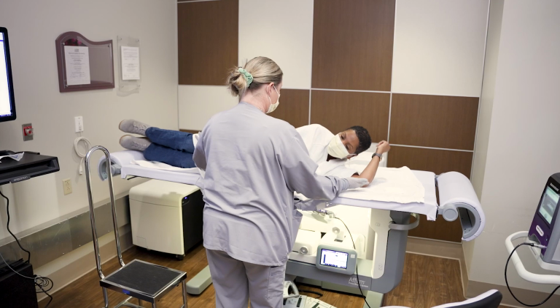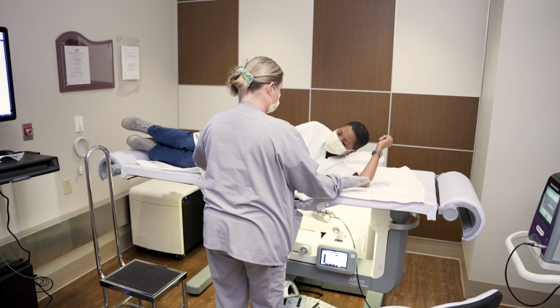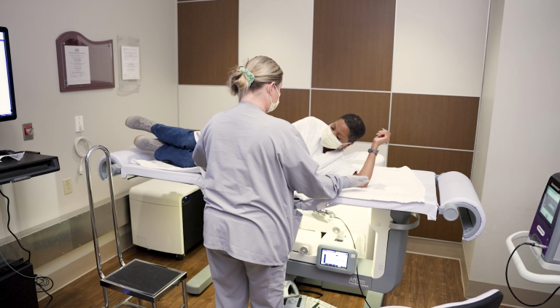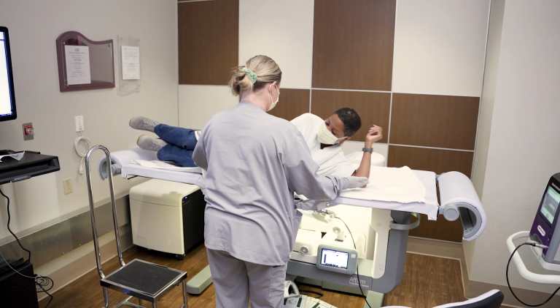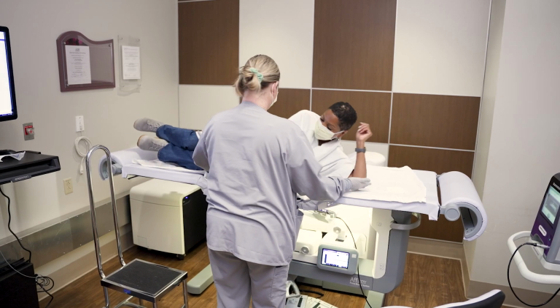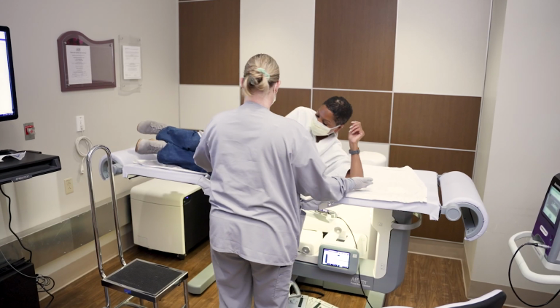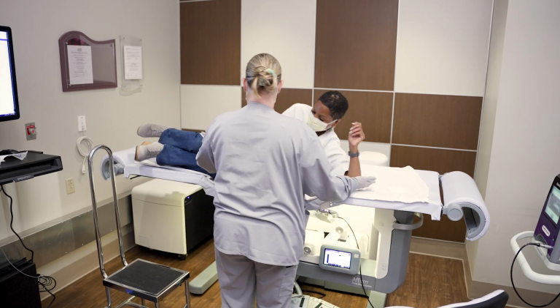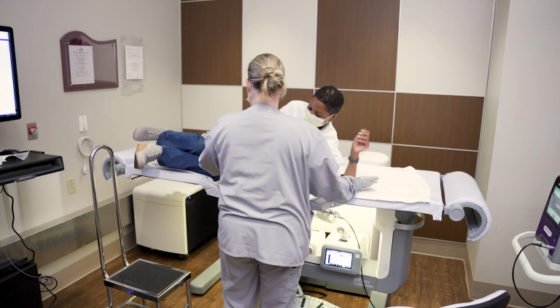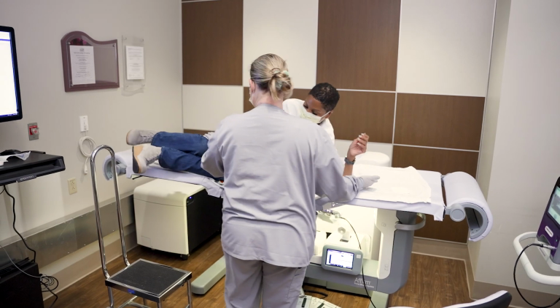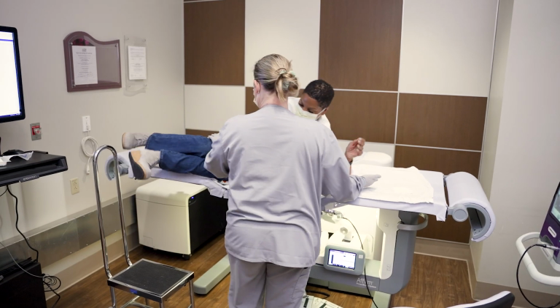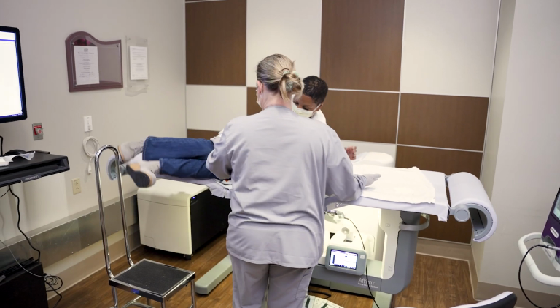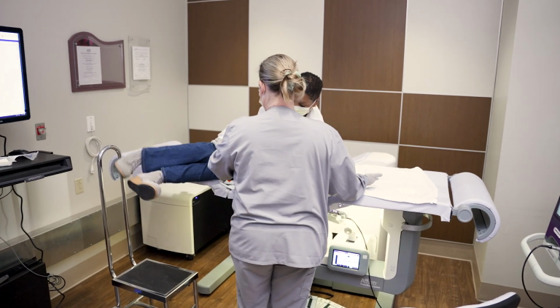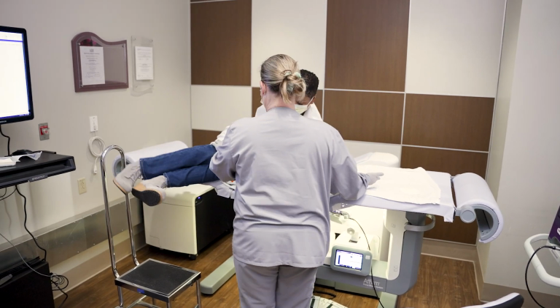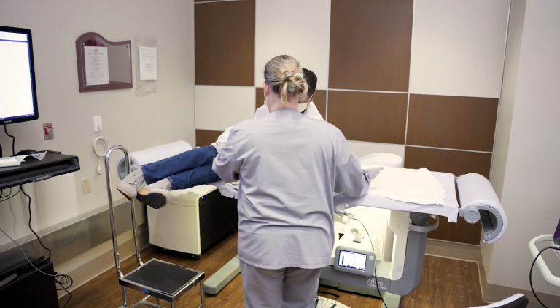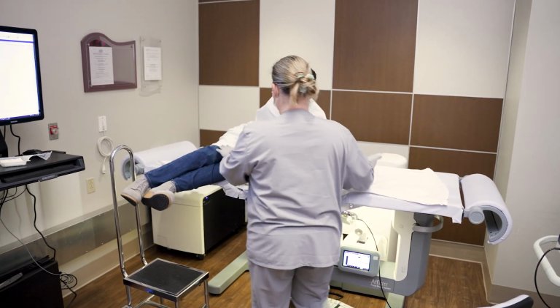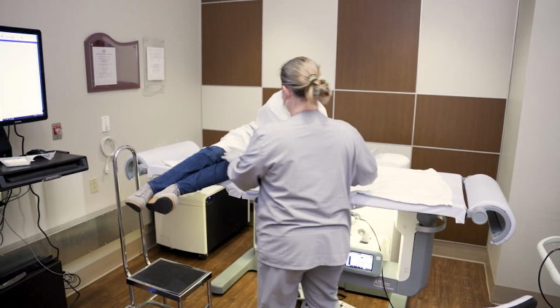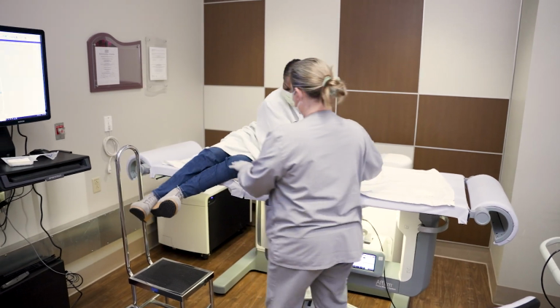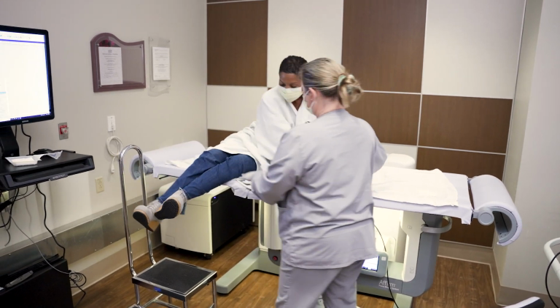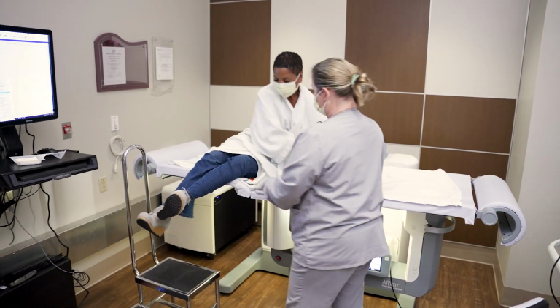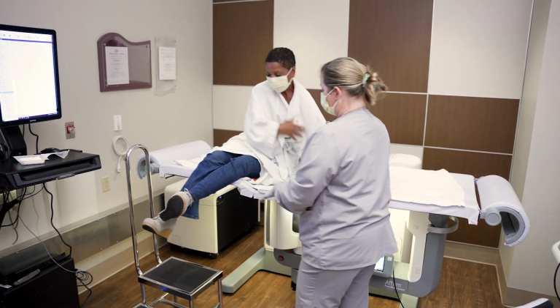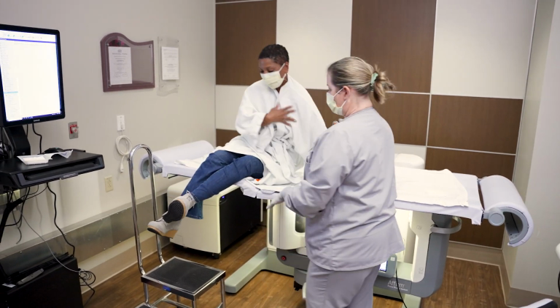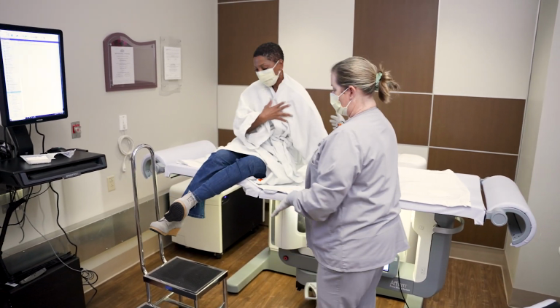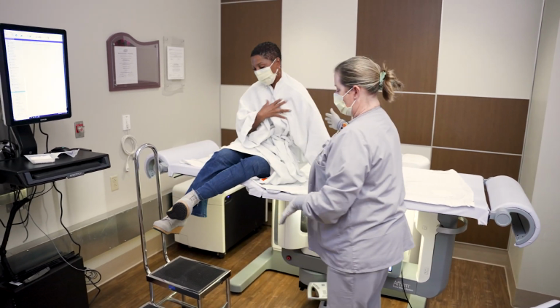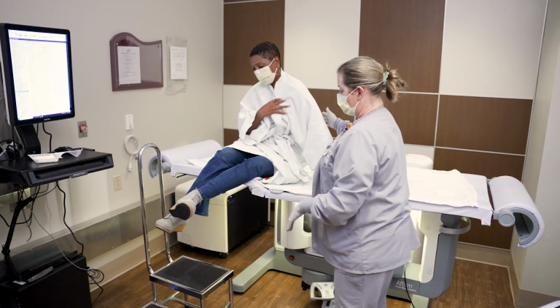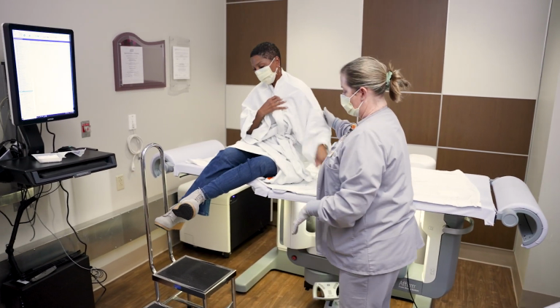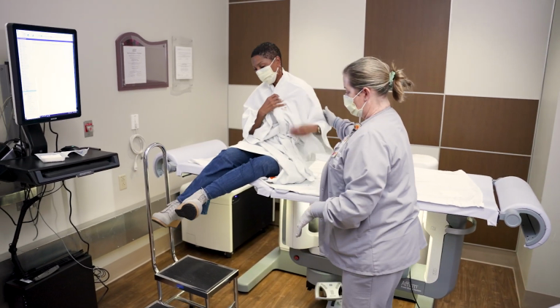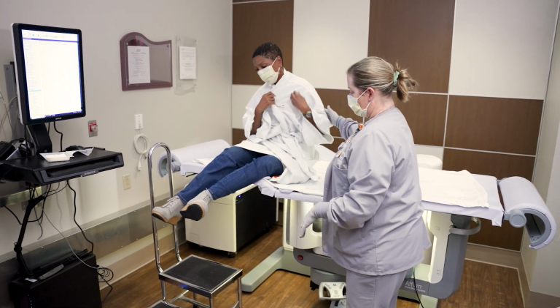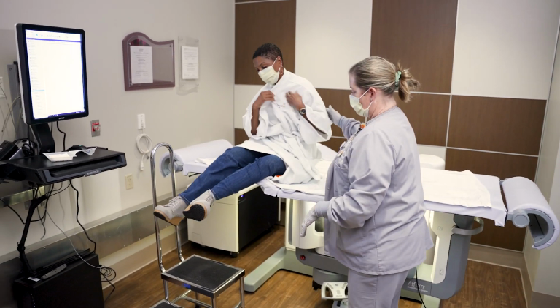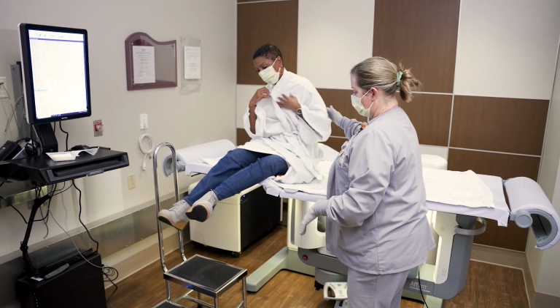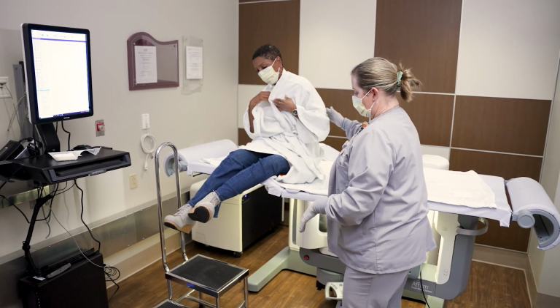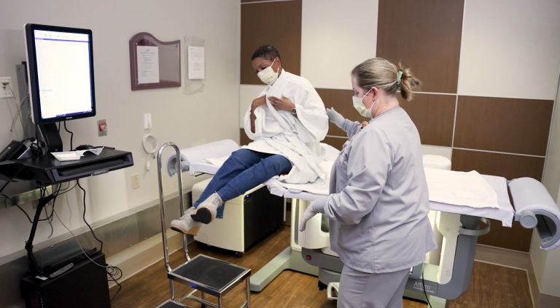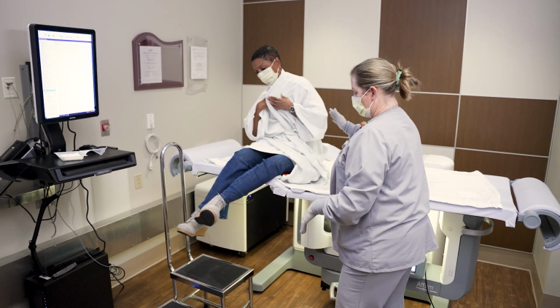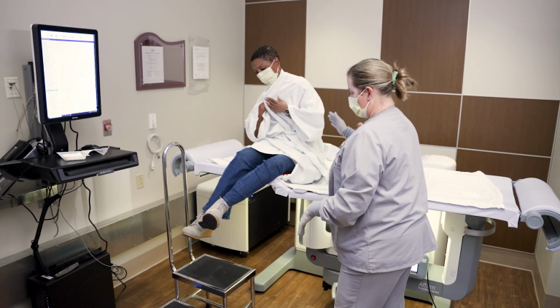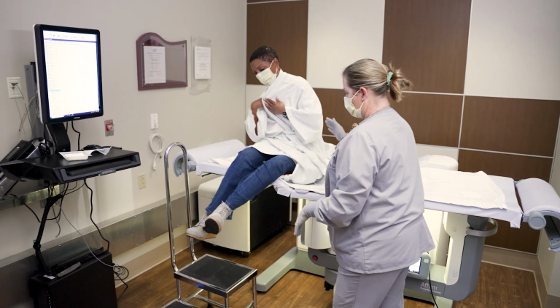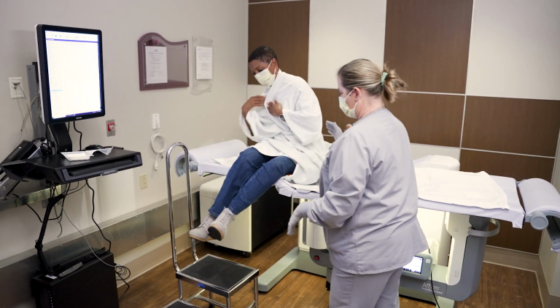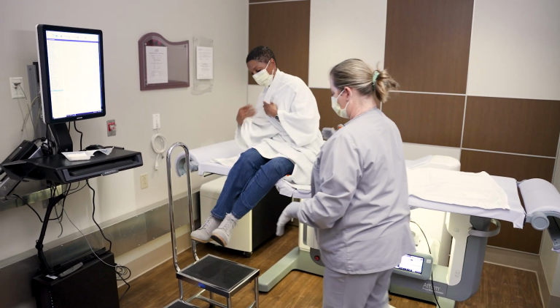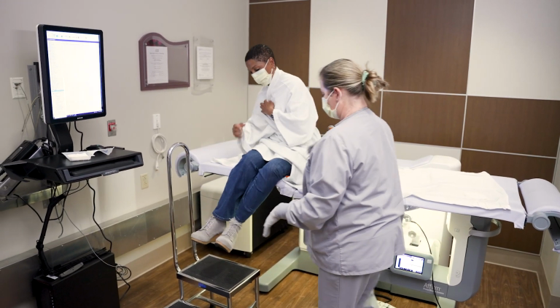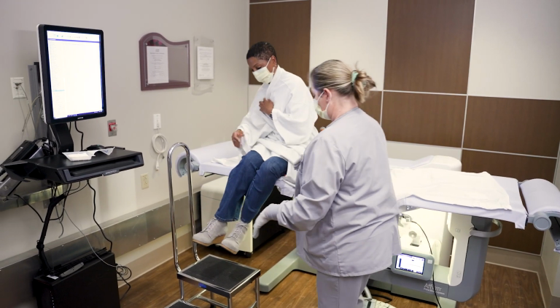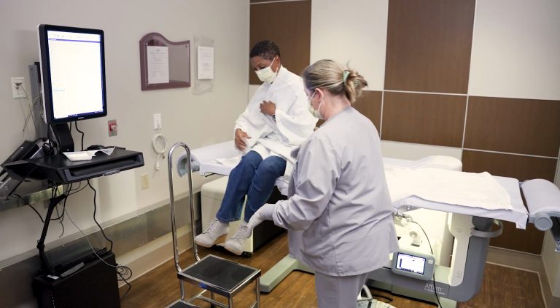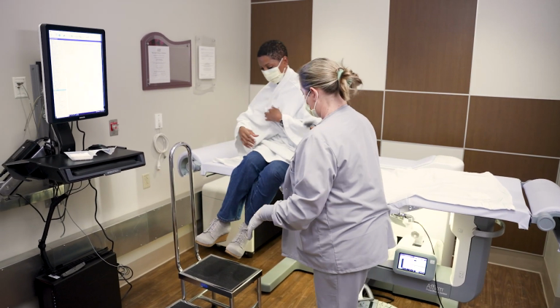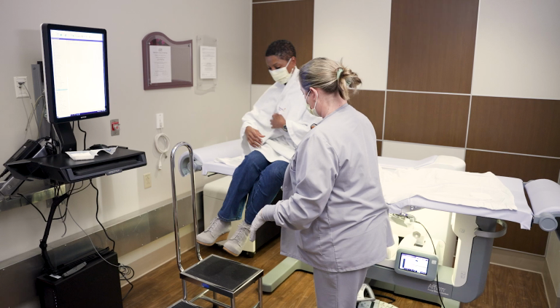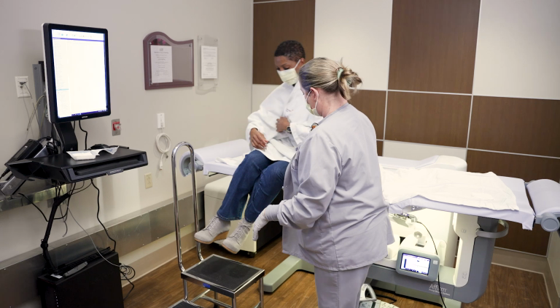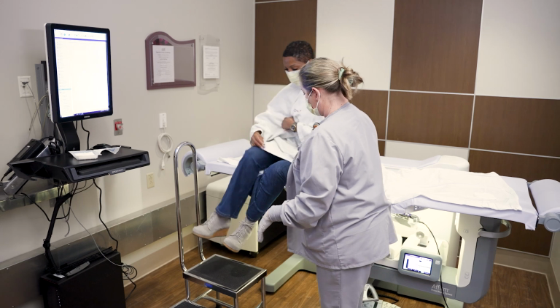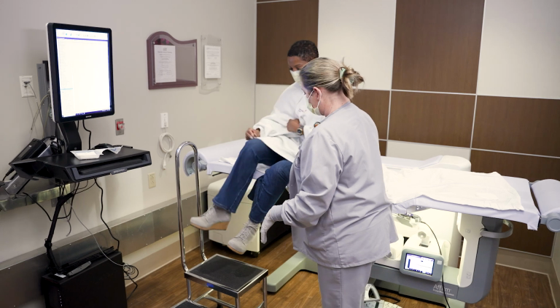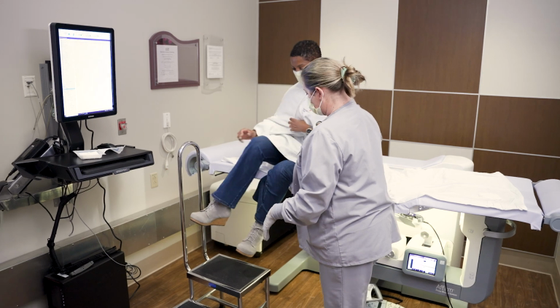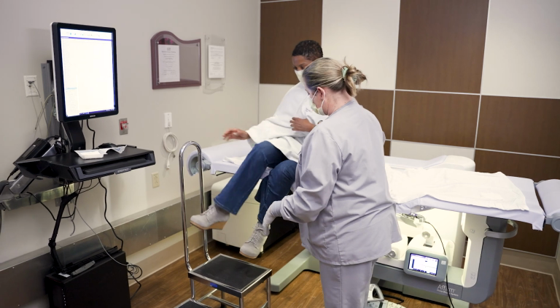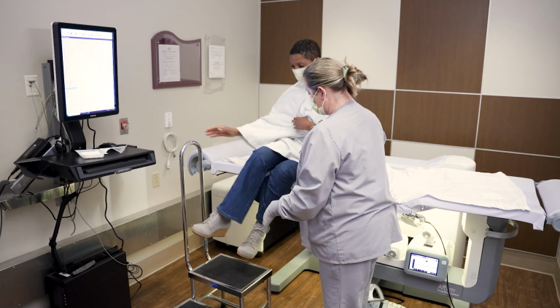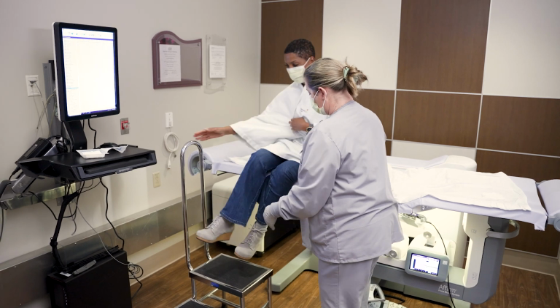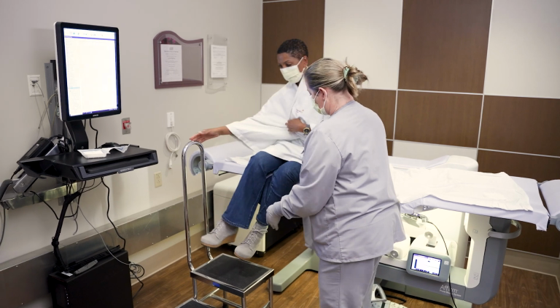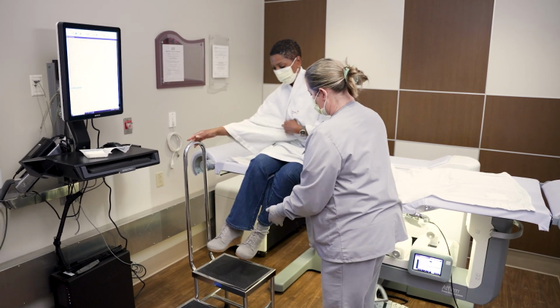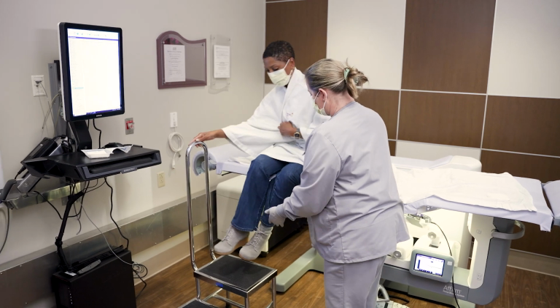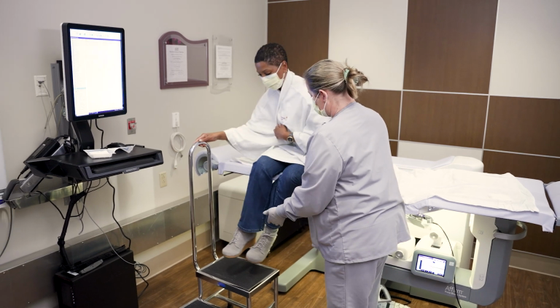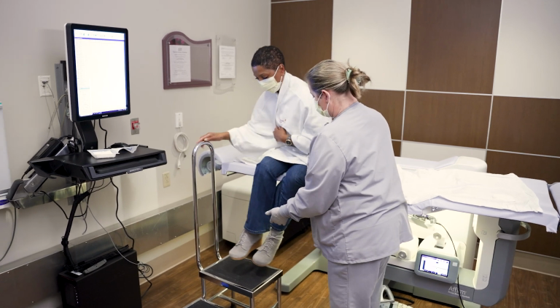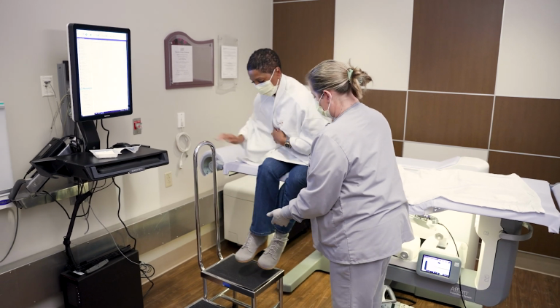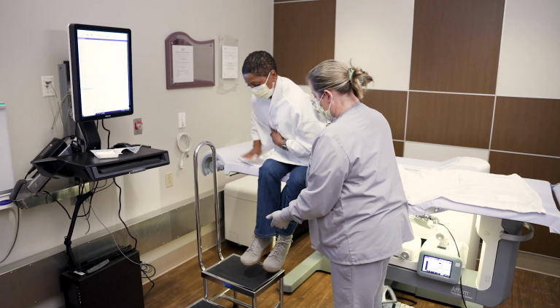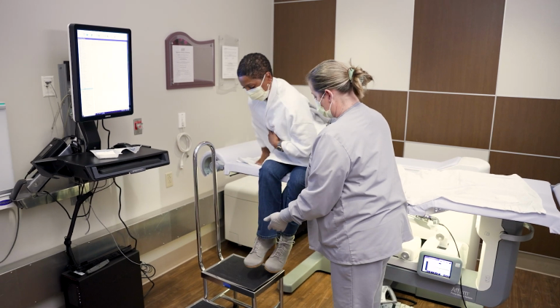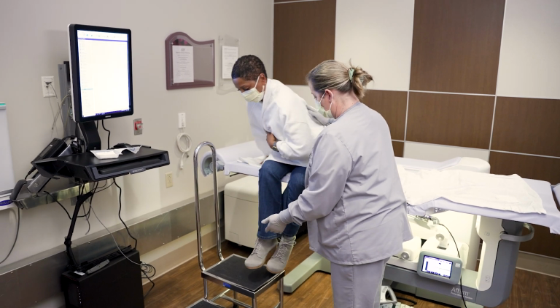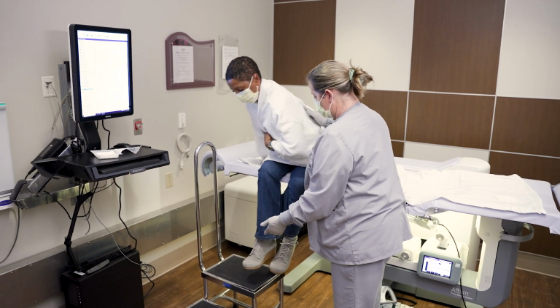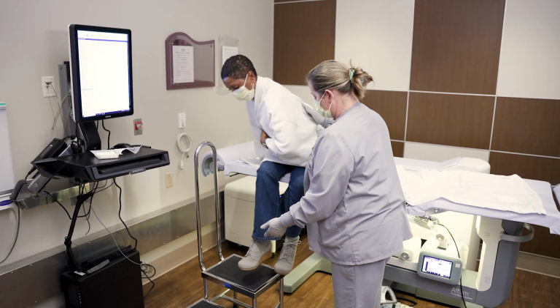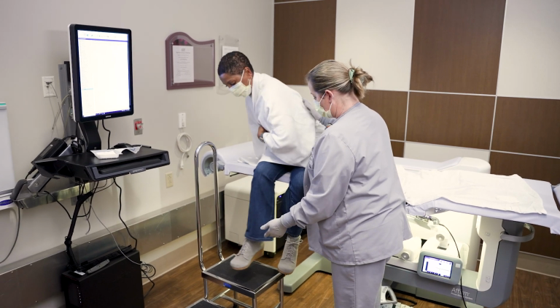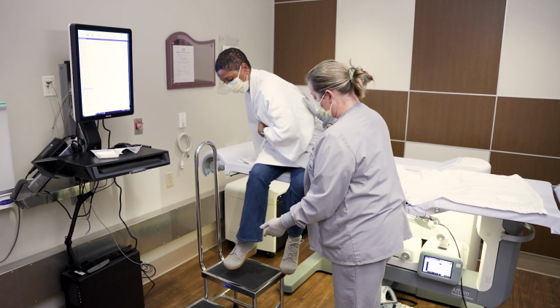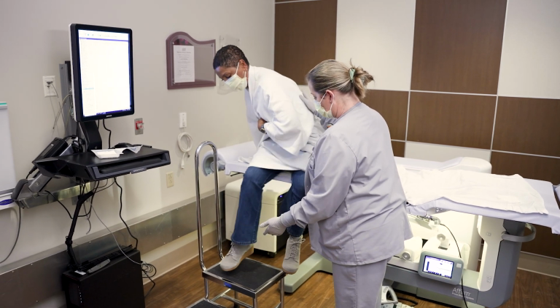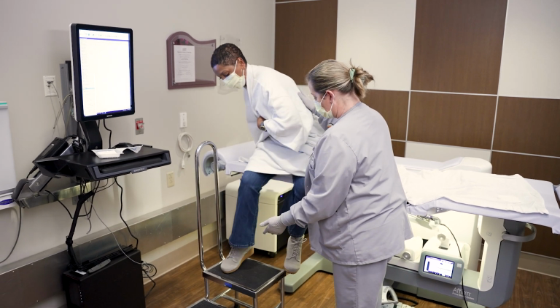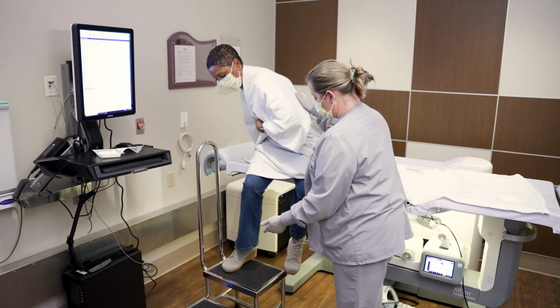You'll be called on the phone with your results and any special follow-up recommendations two to four days after the procedure.